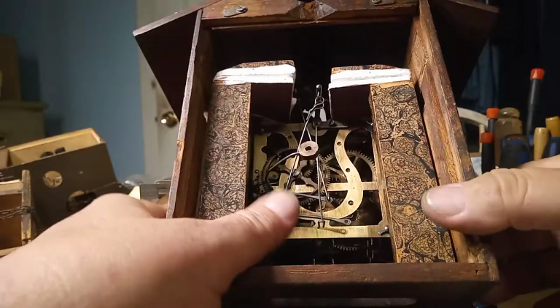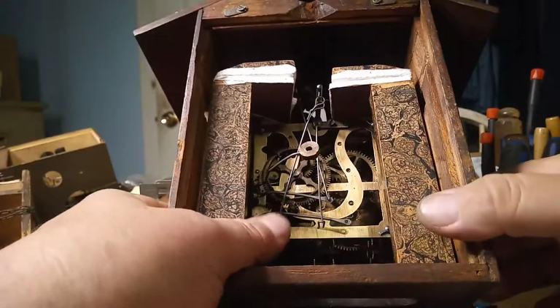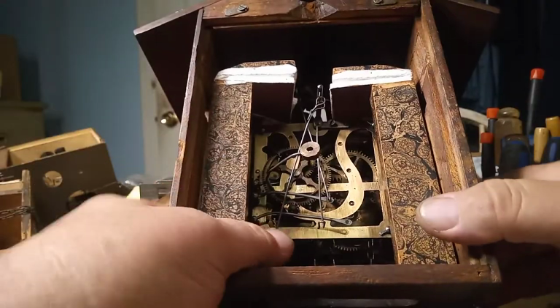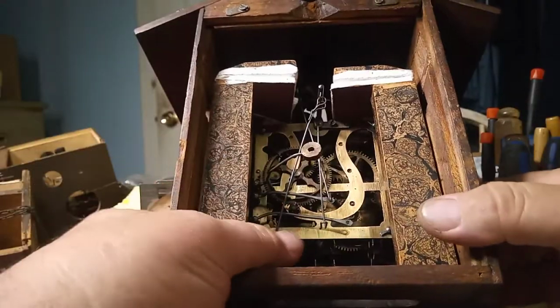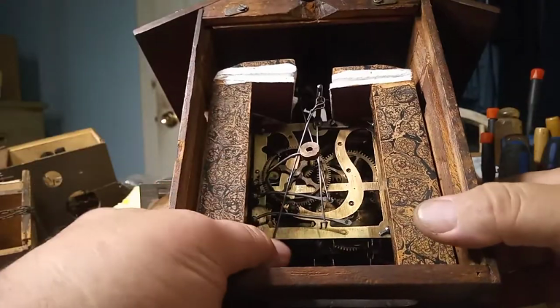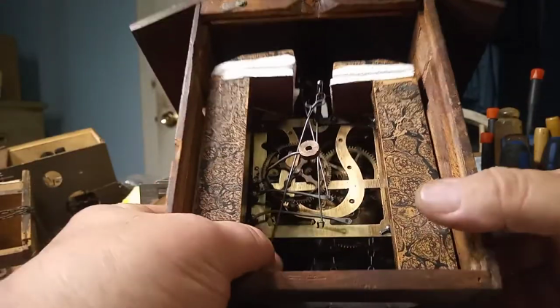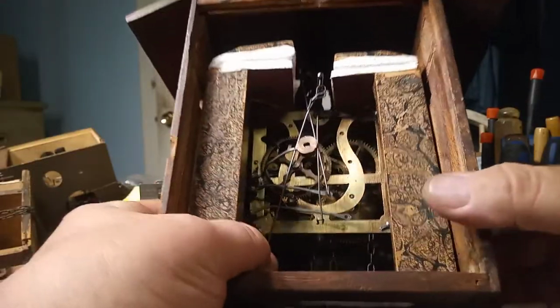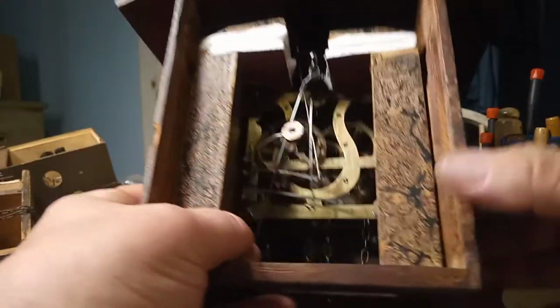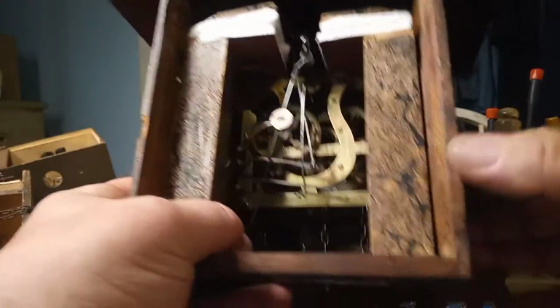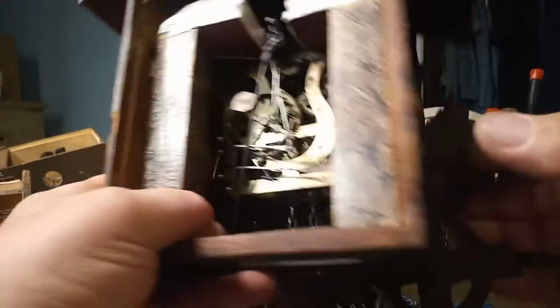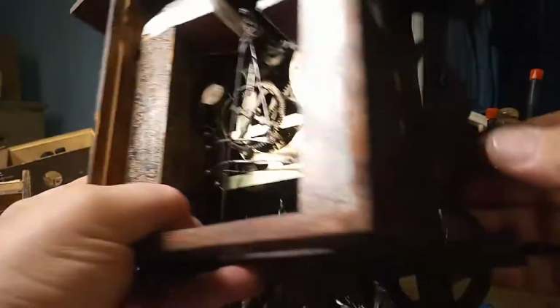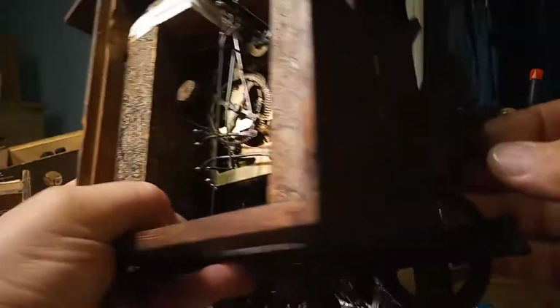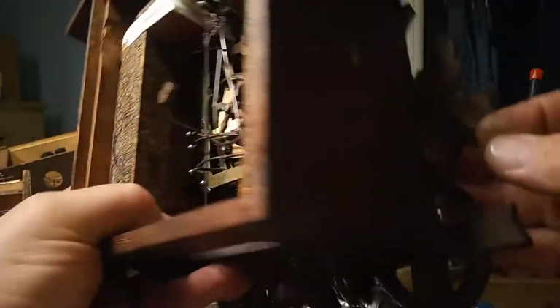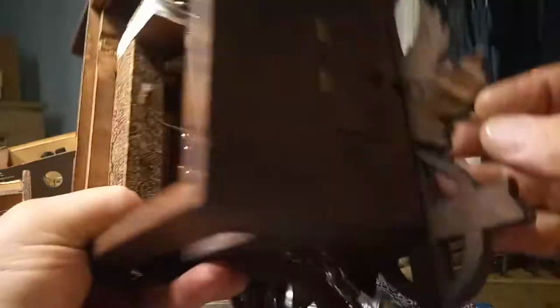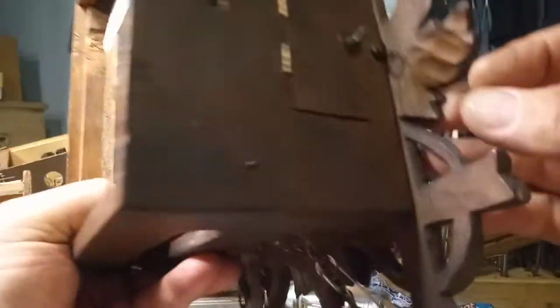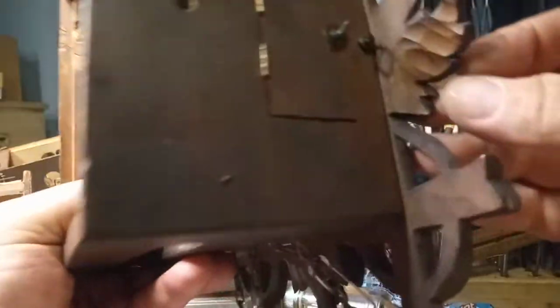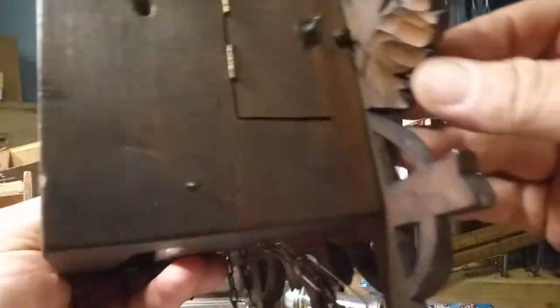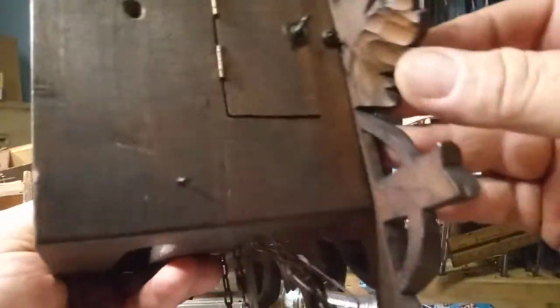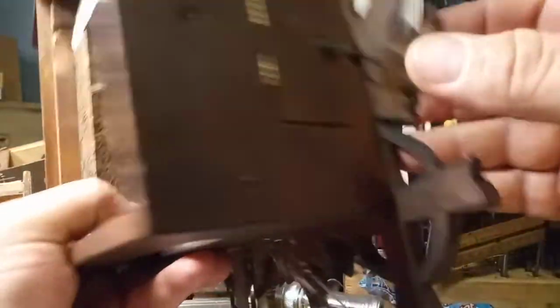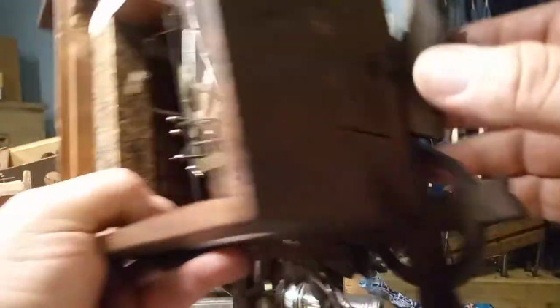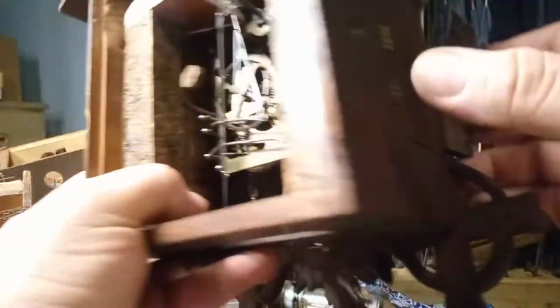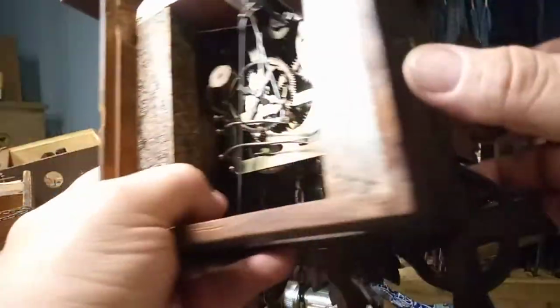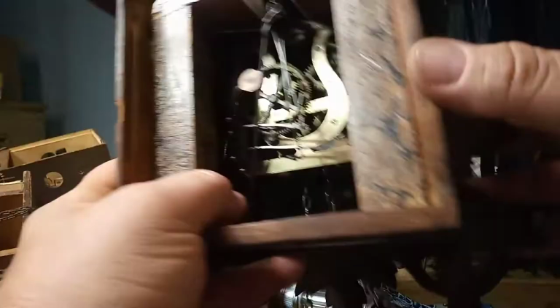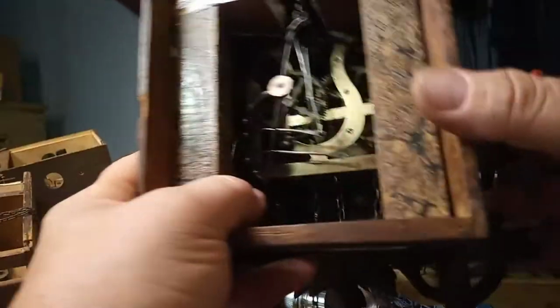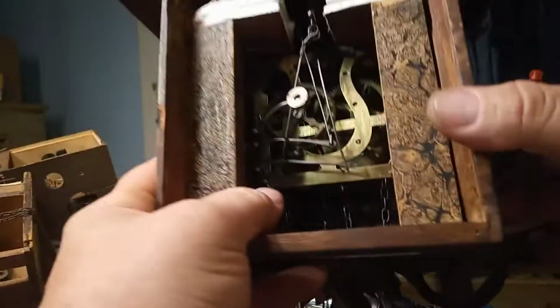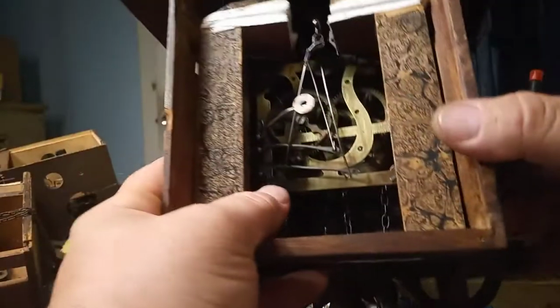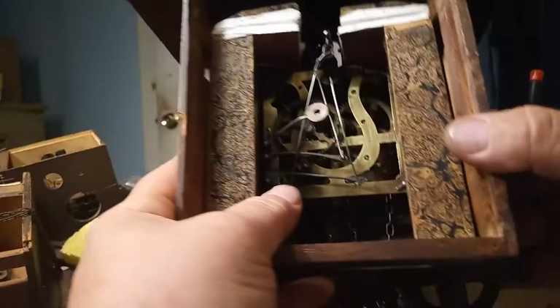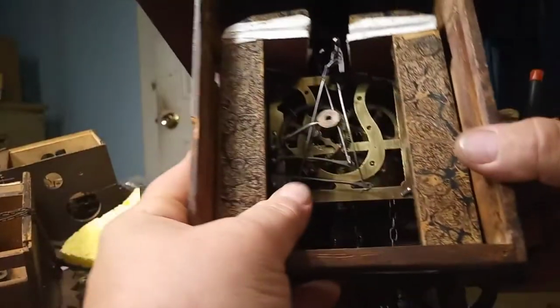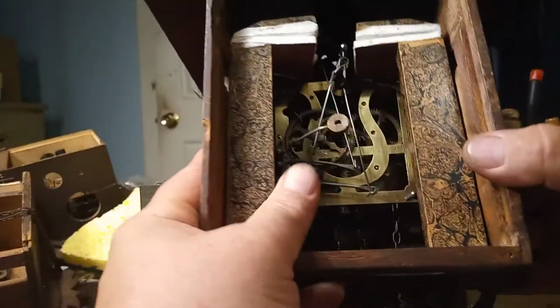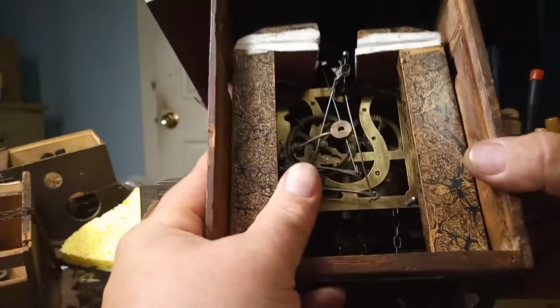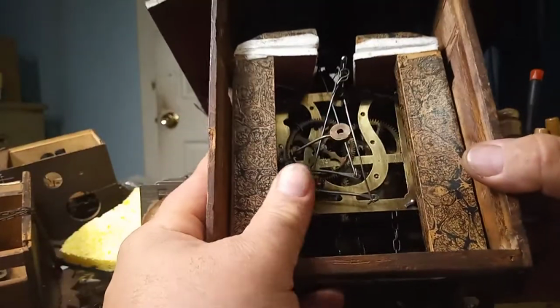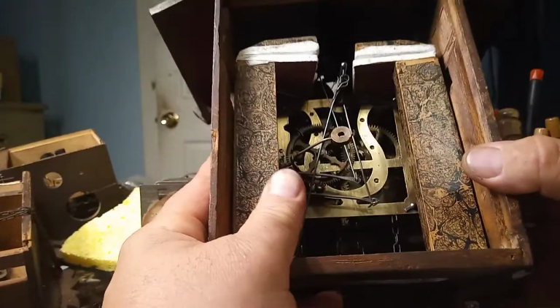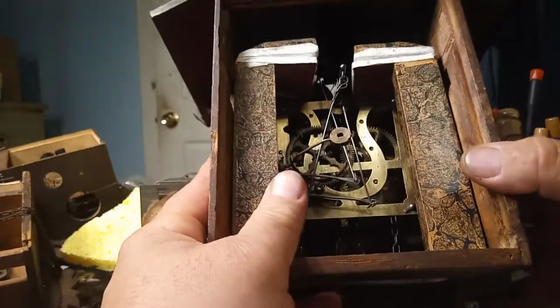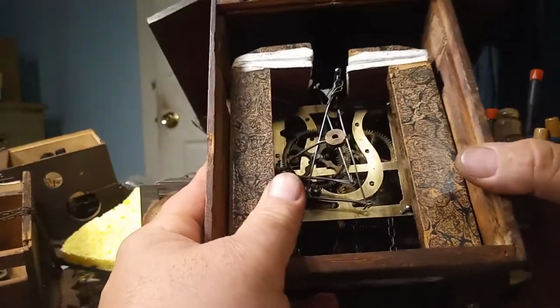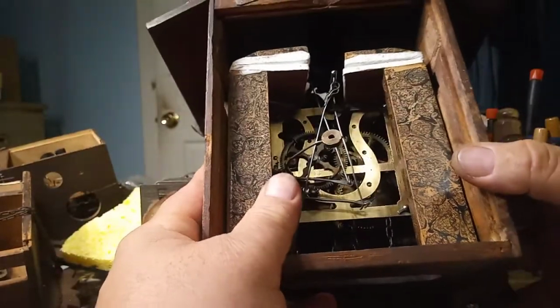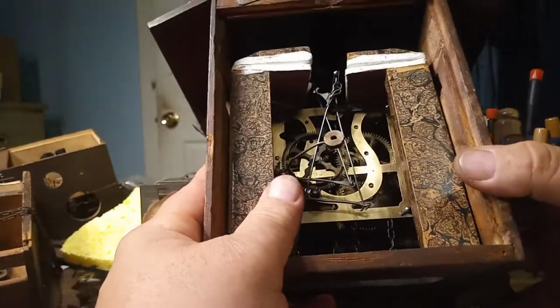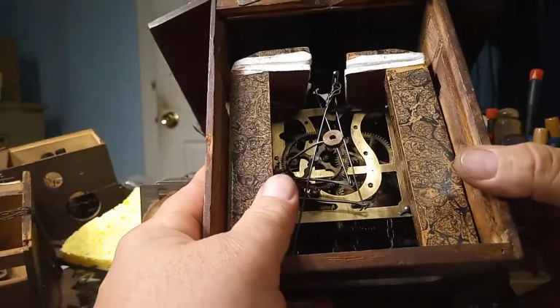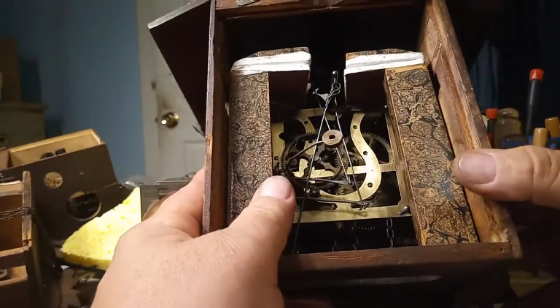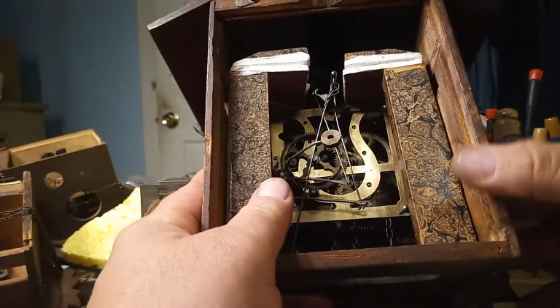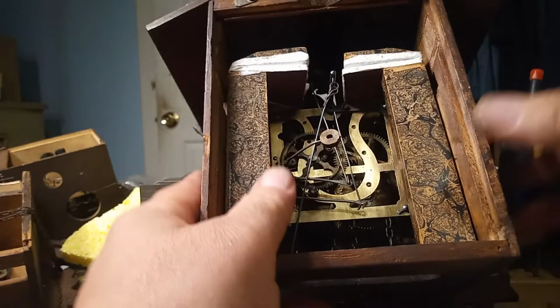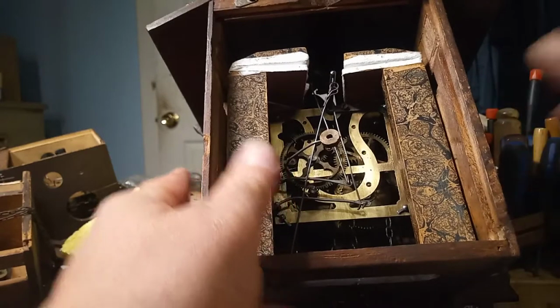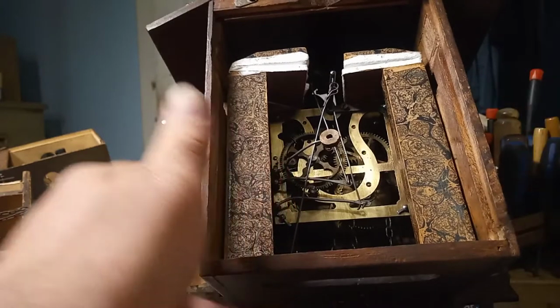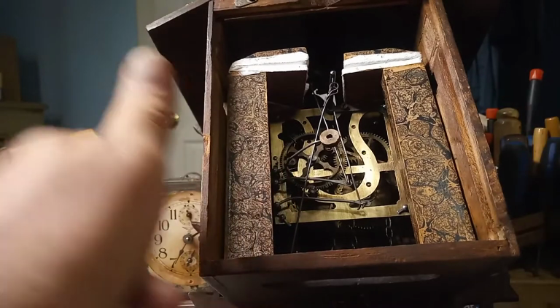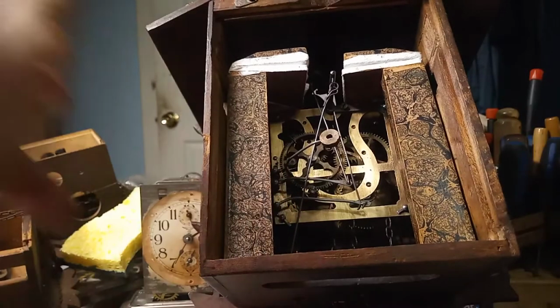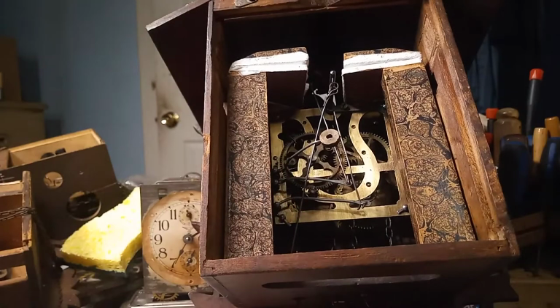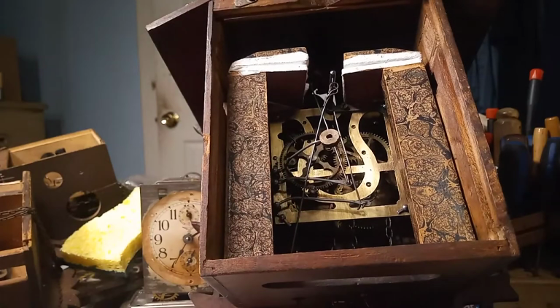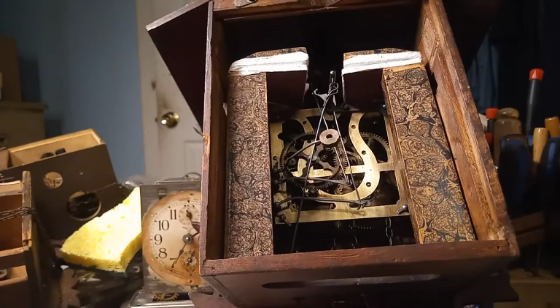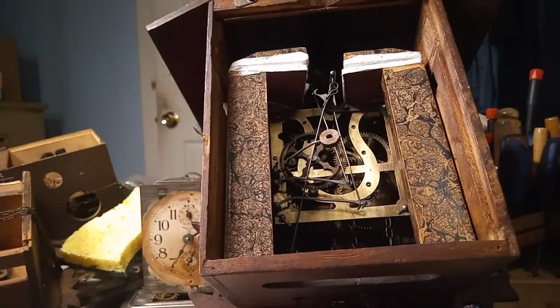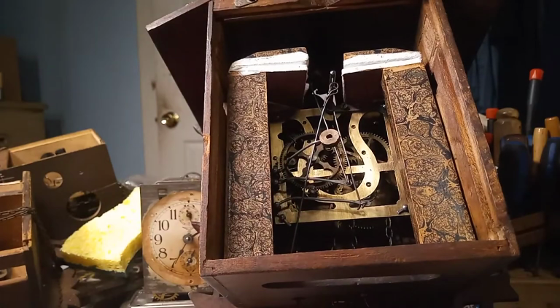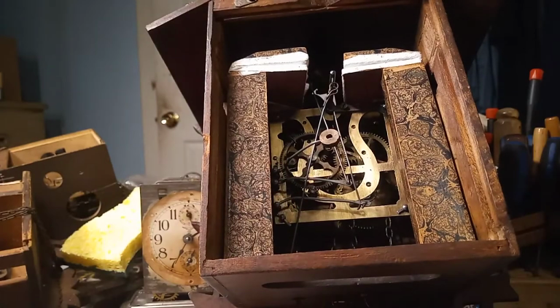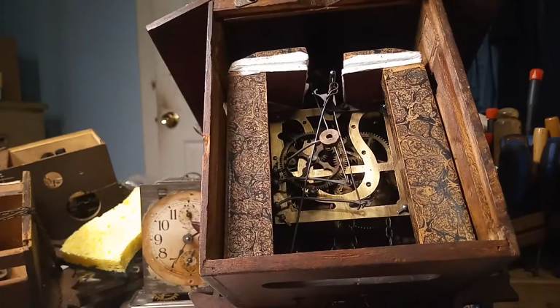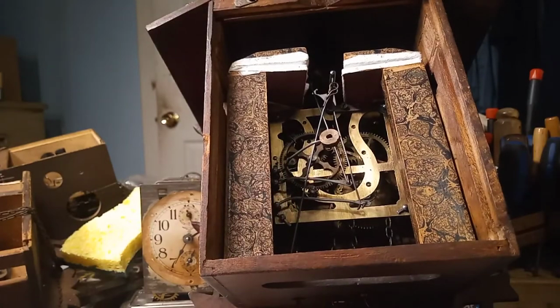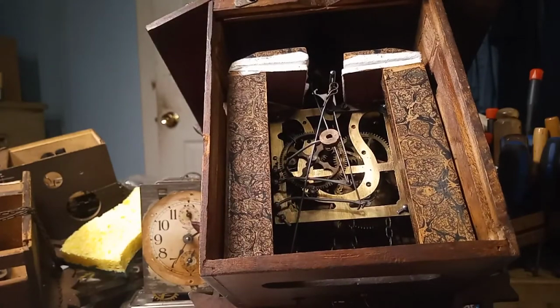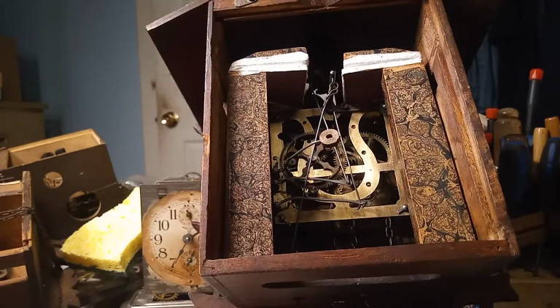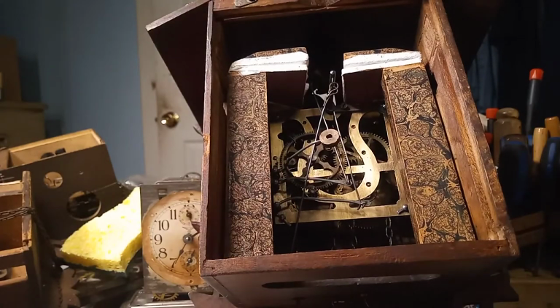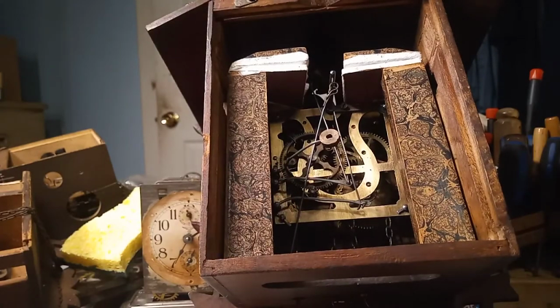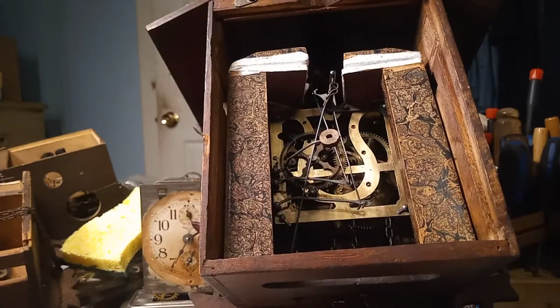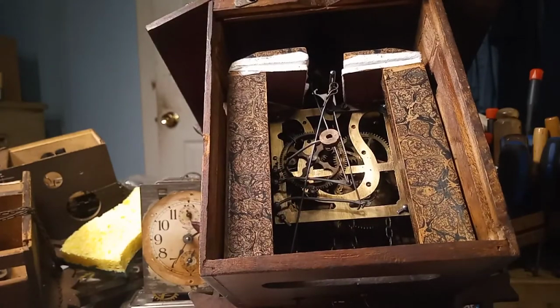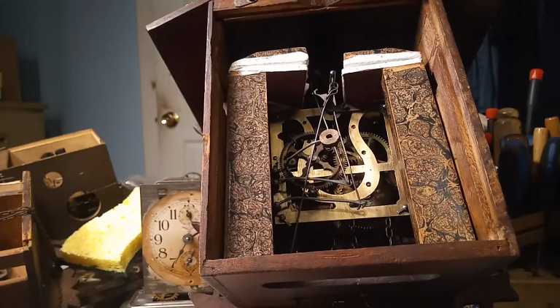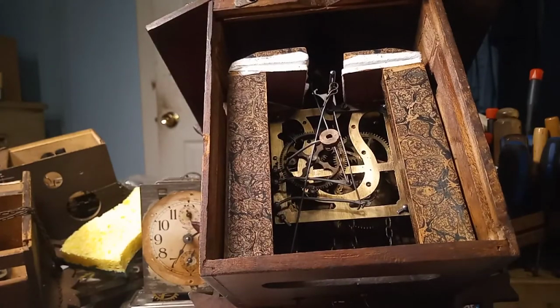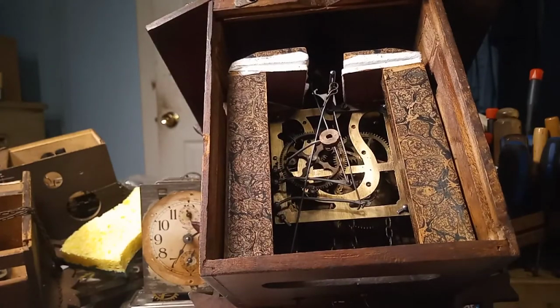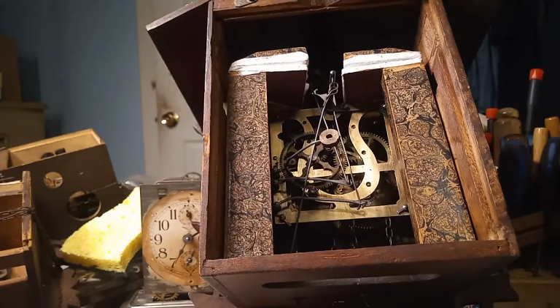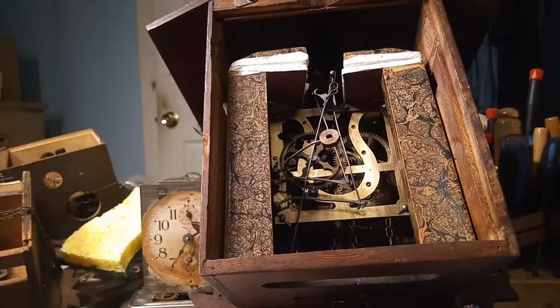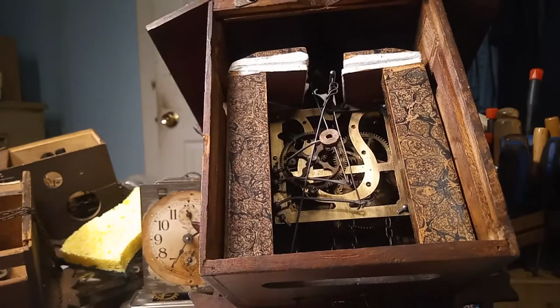Continuing on with this clock, I got the bellows redone.